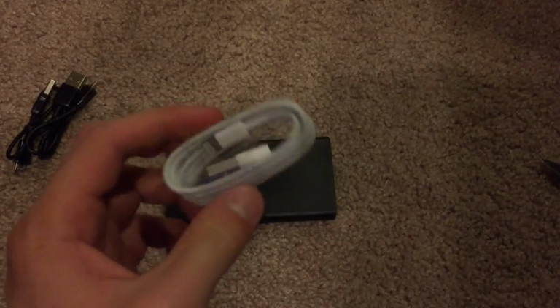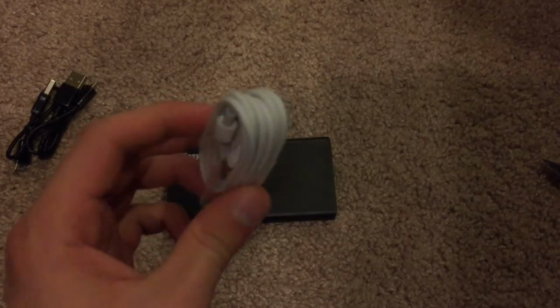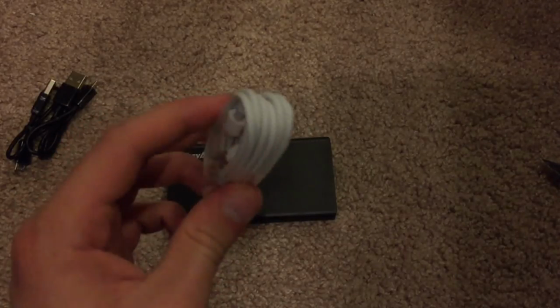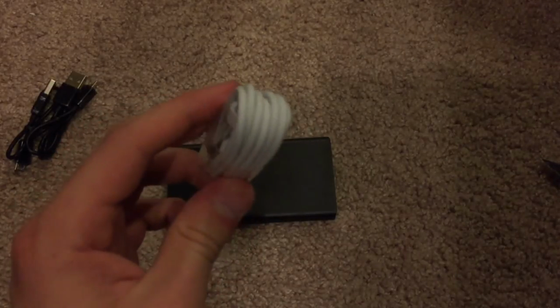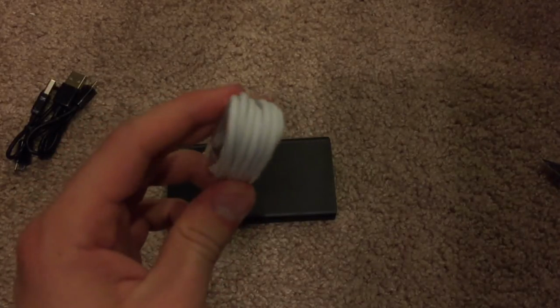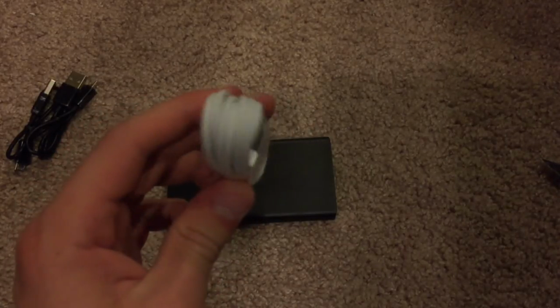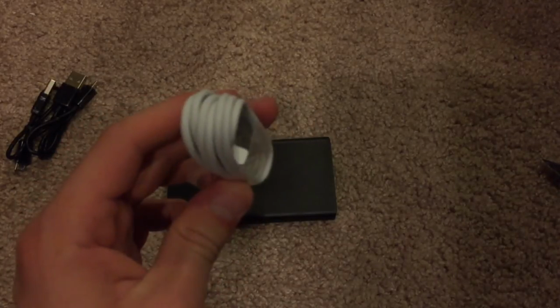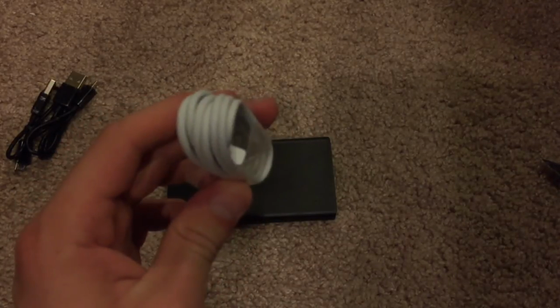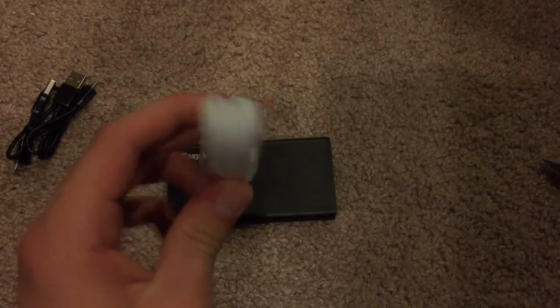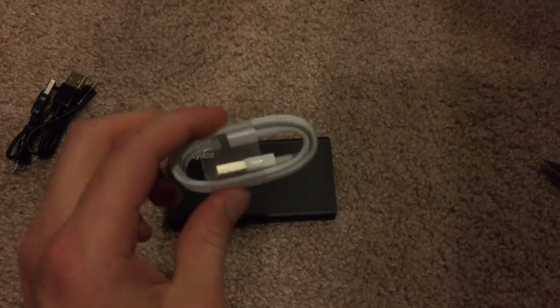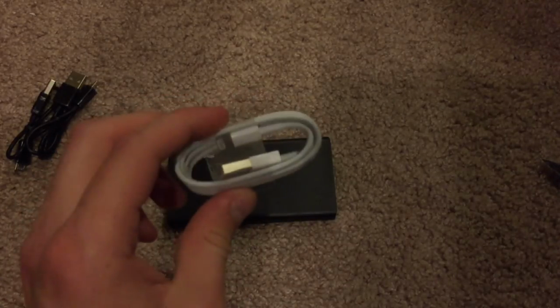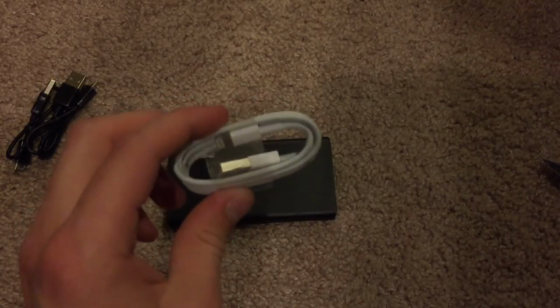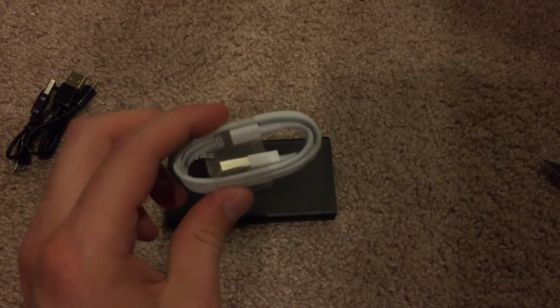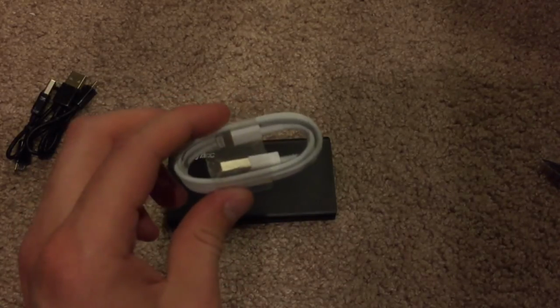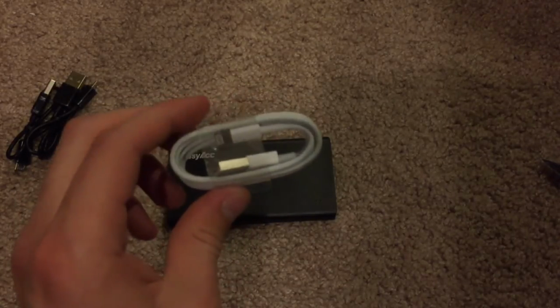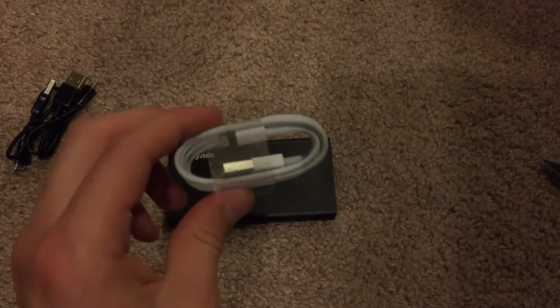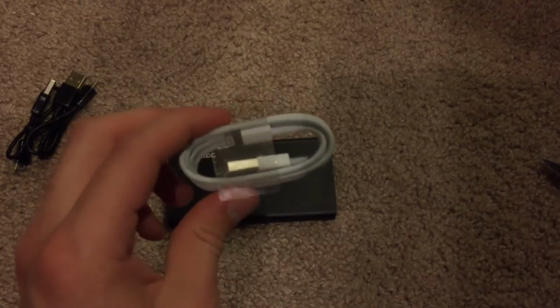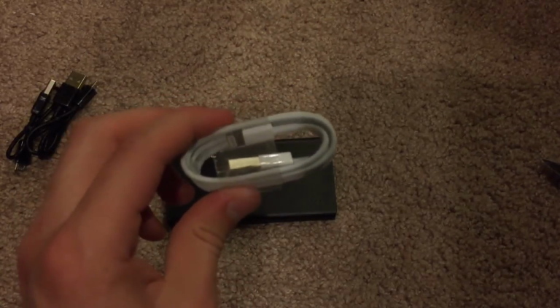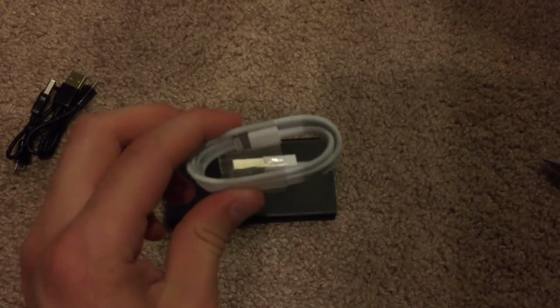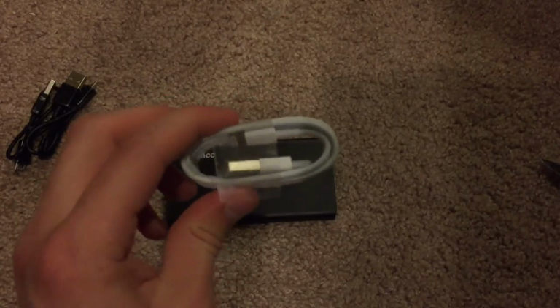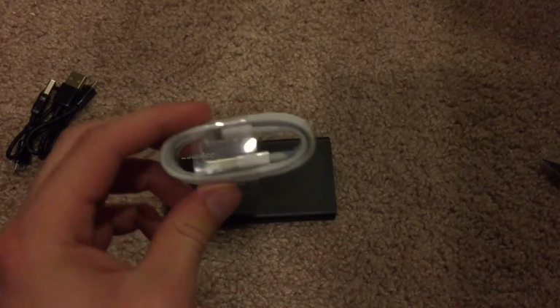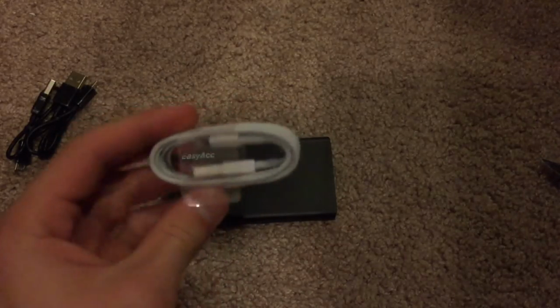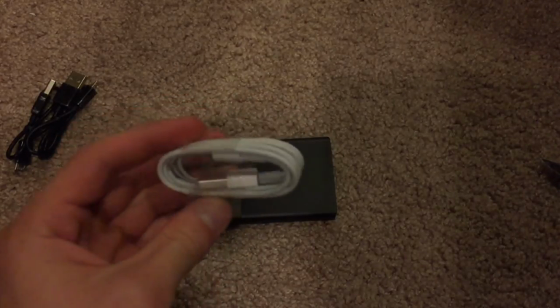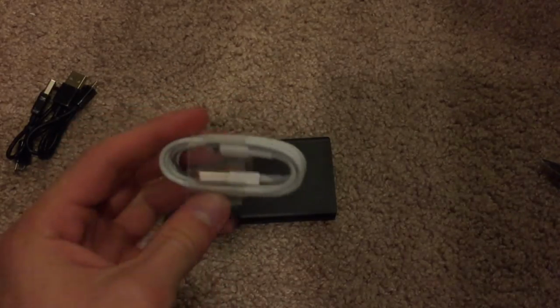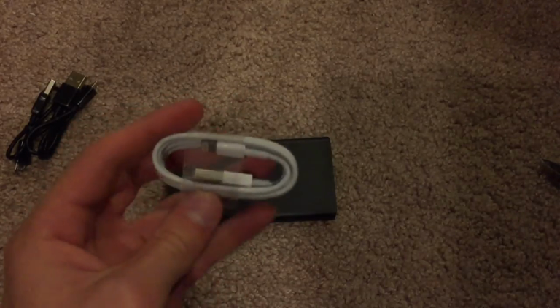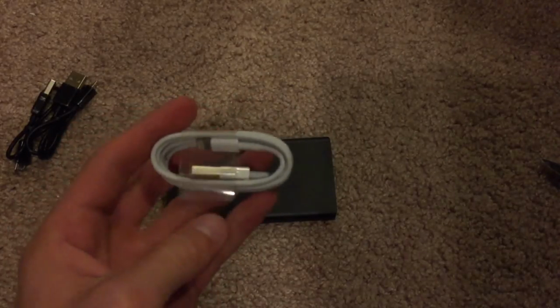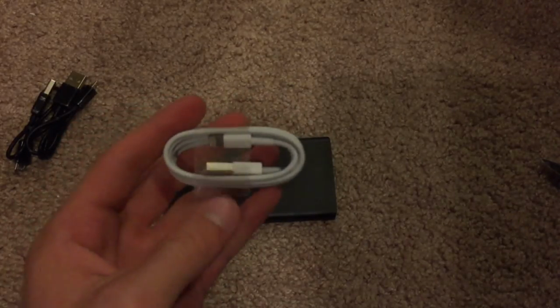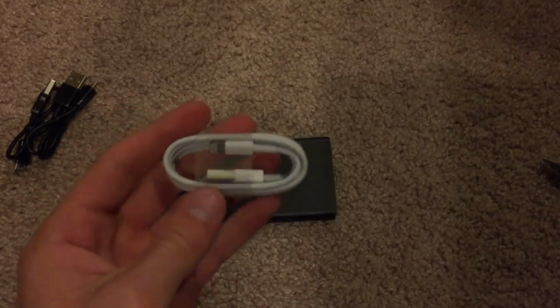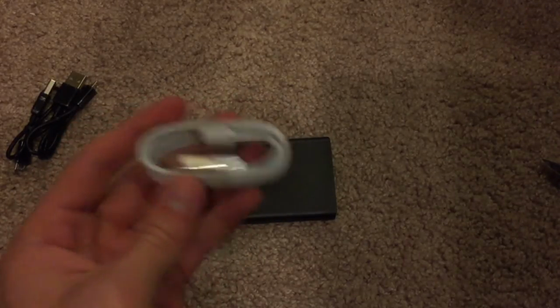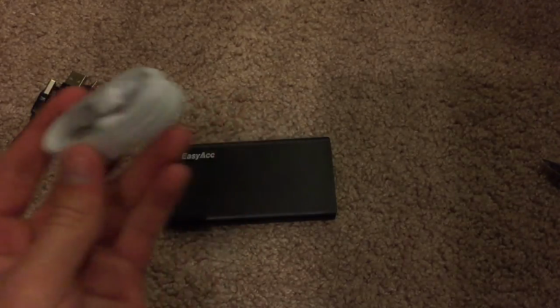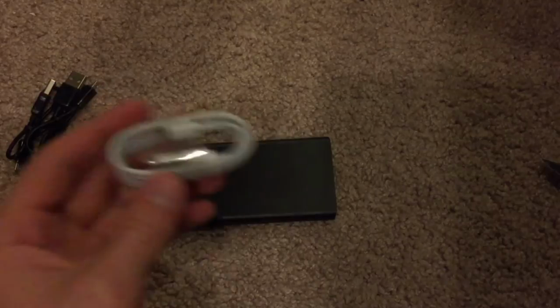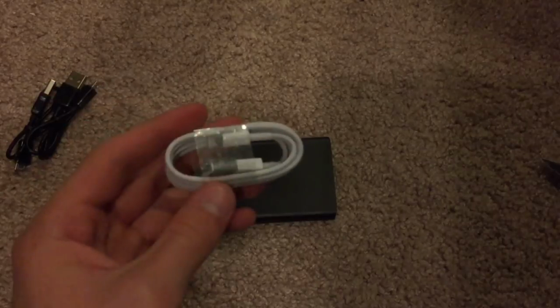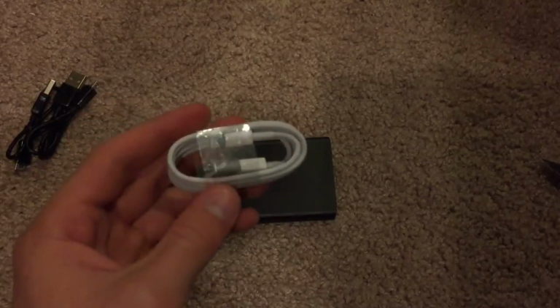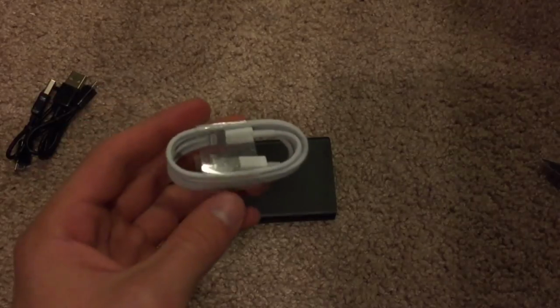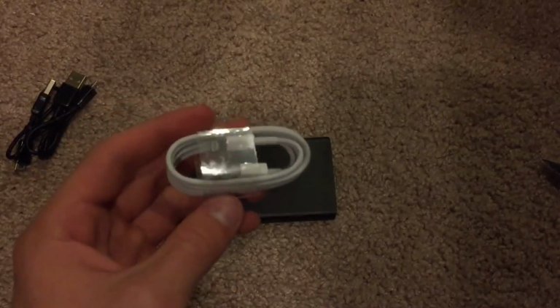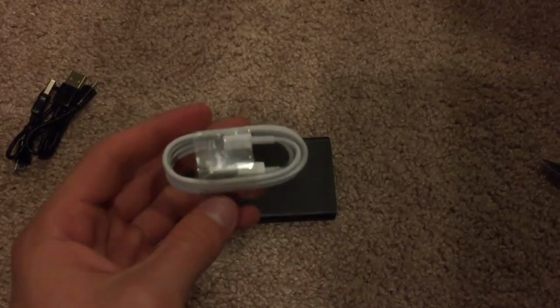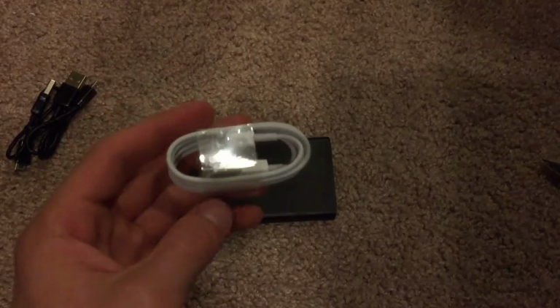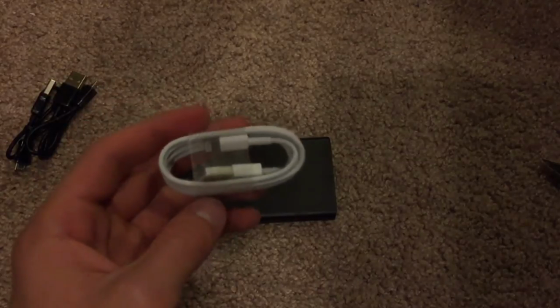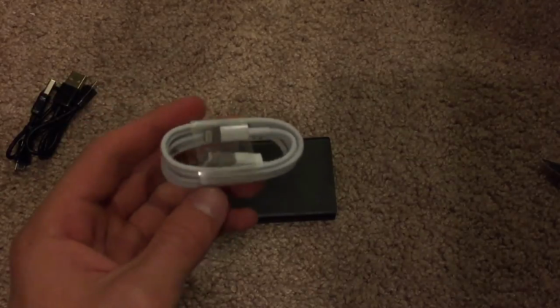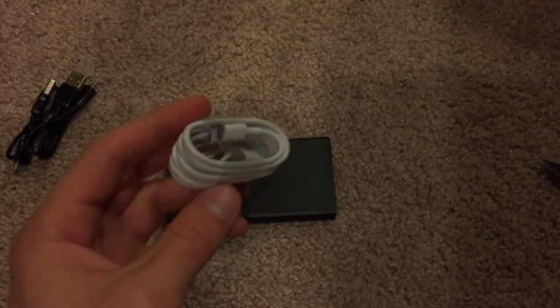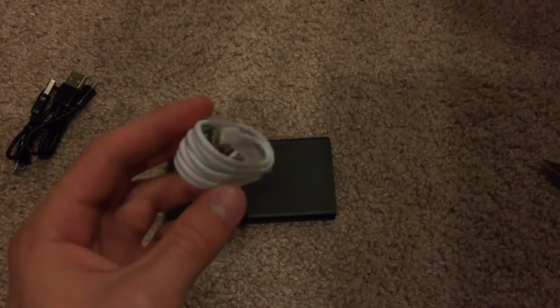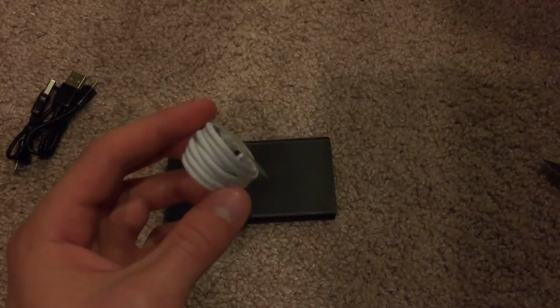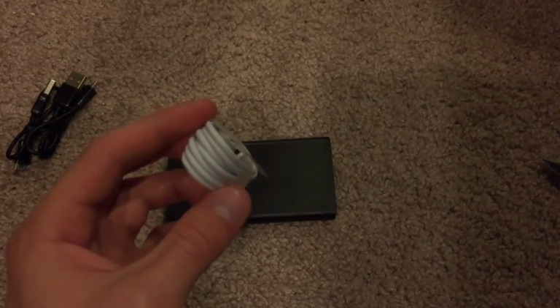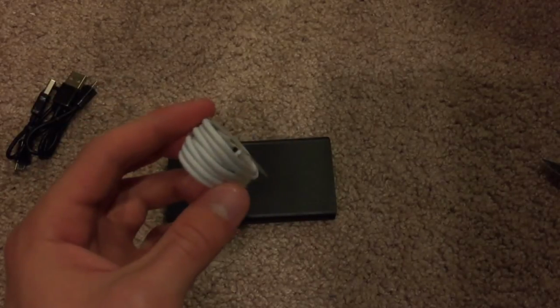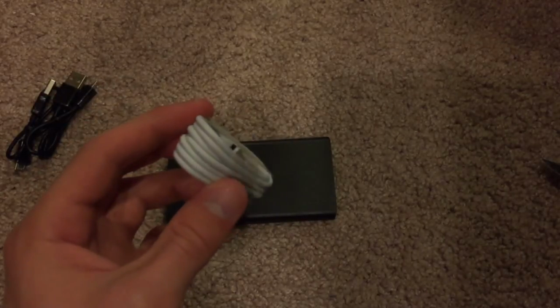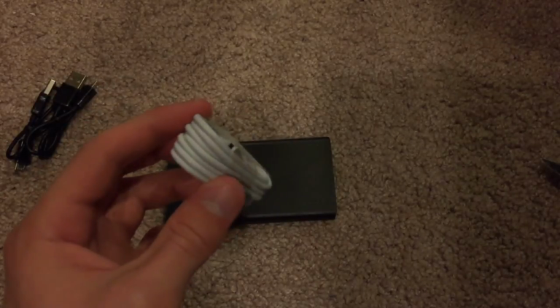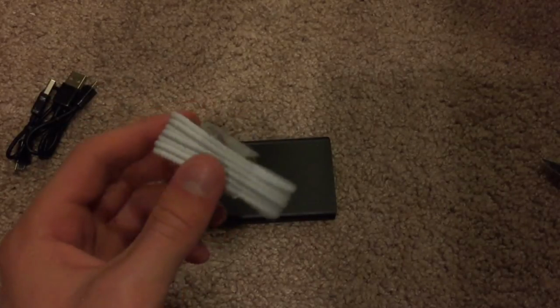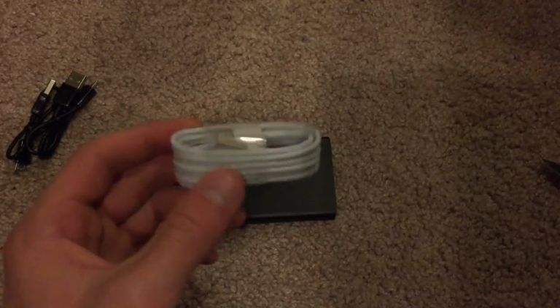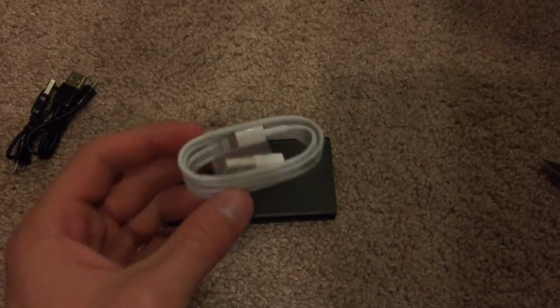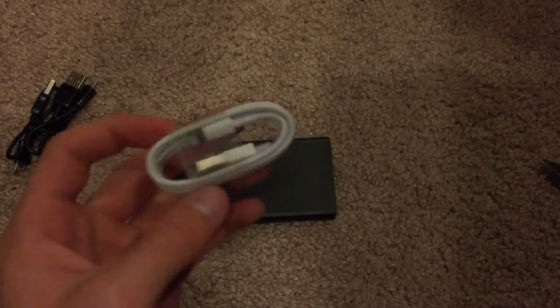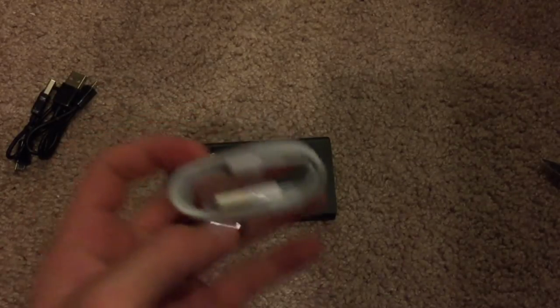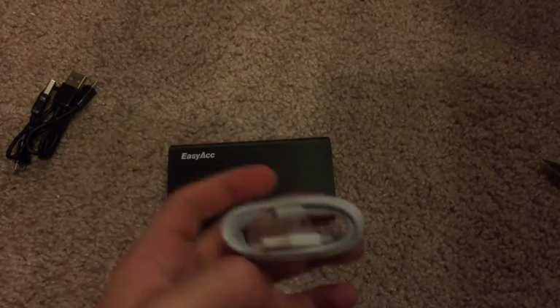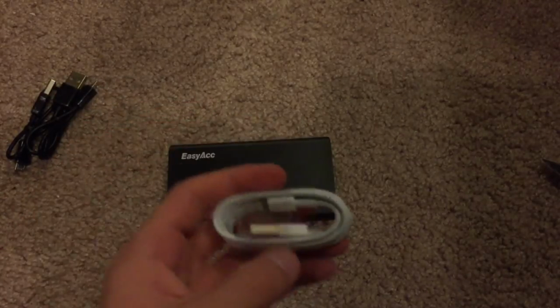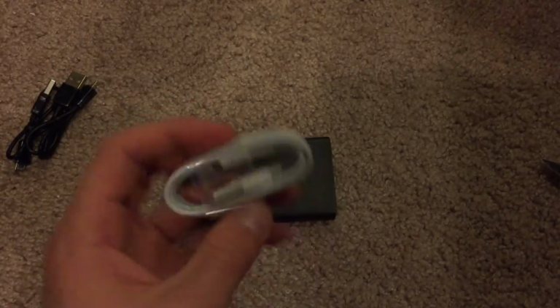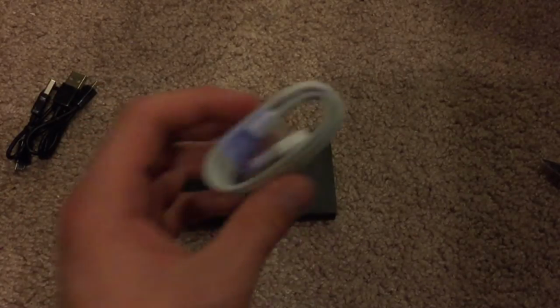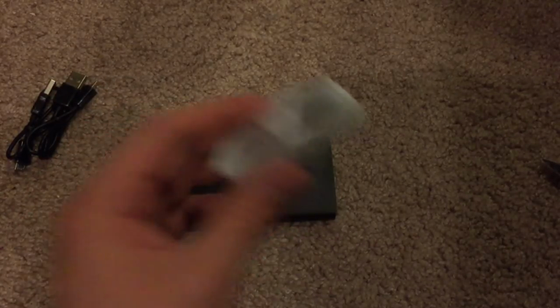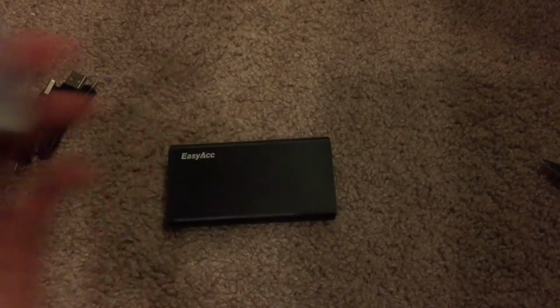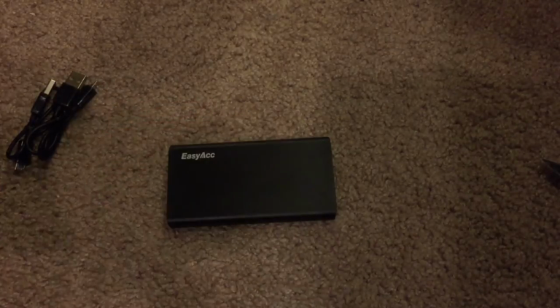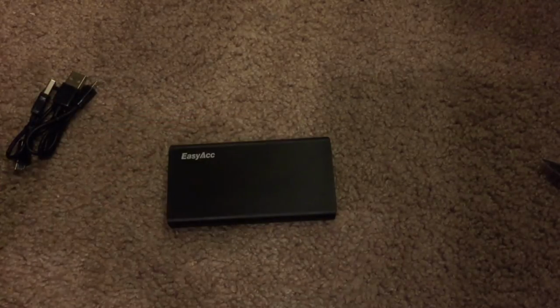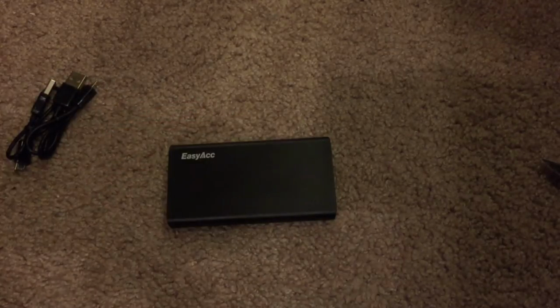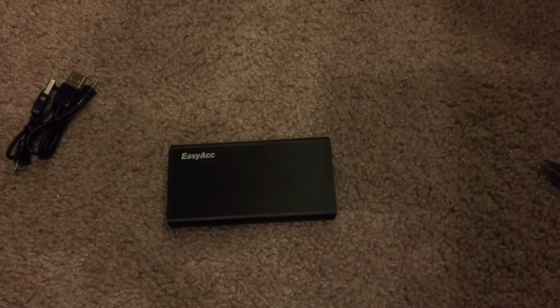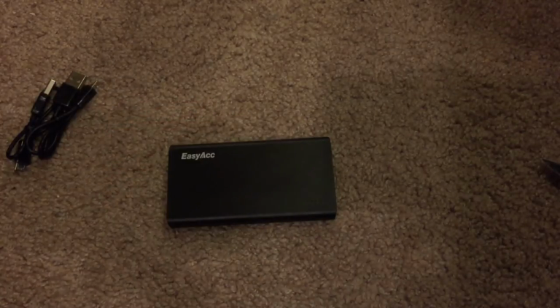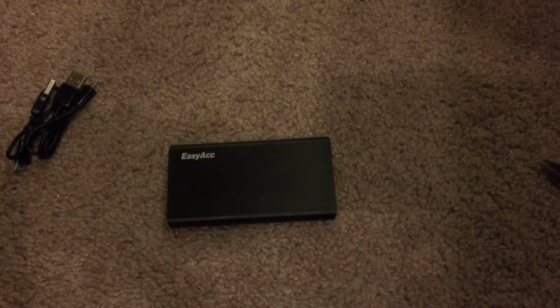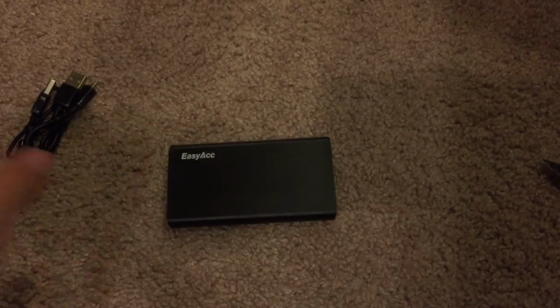I'll post a link in the description to get this particular lightning cable — it is Apple Genuine Authentic and I got it for about $7 on eBay. Really good deal.